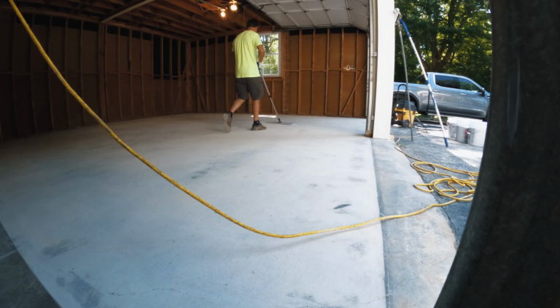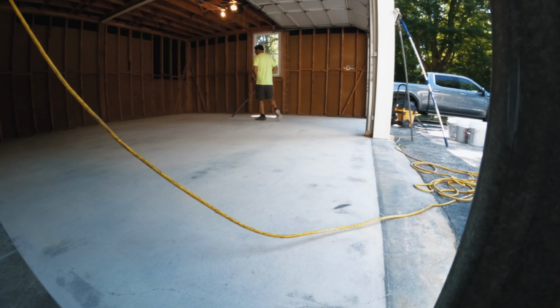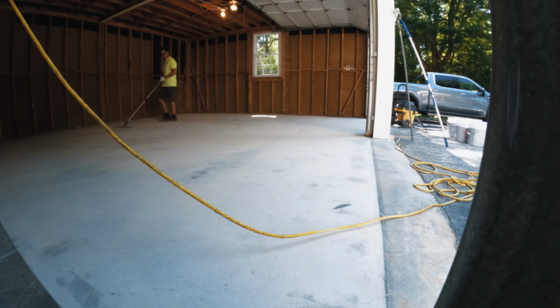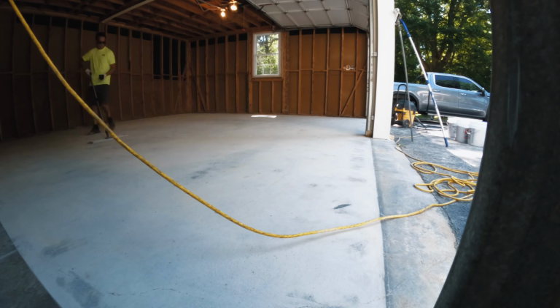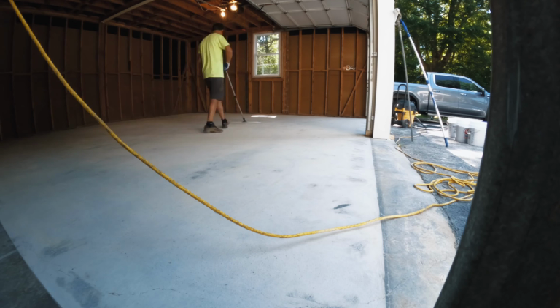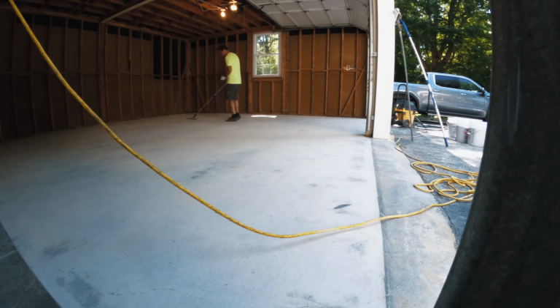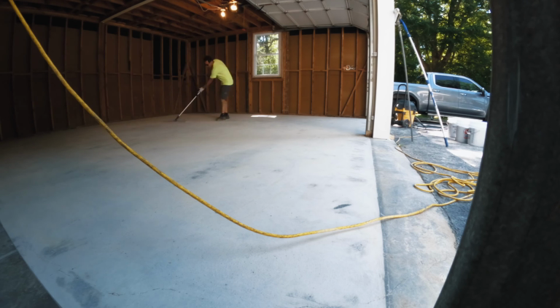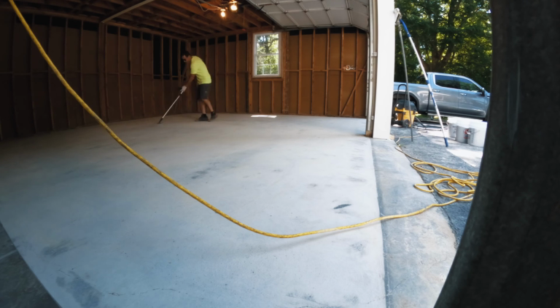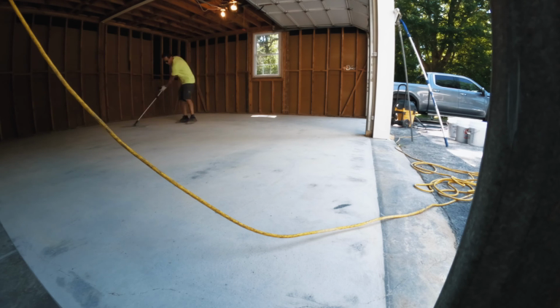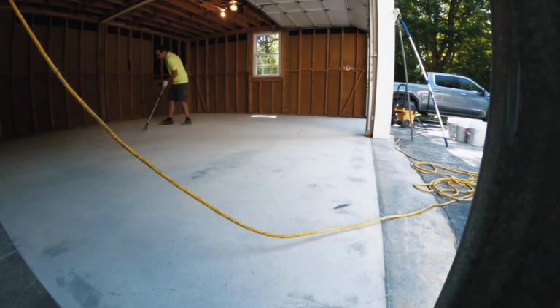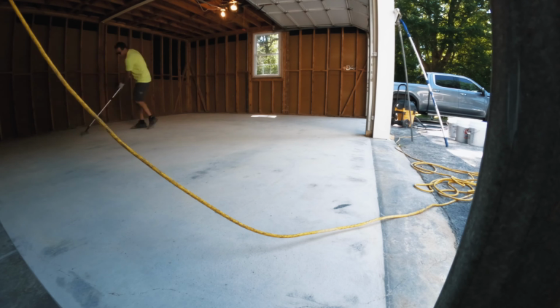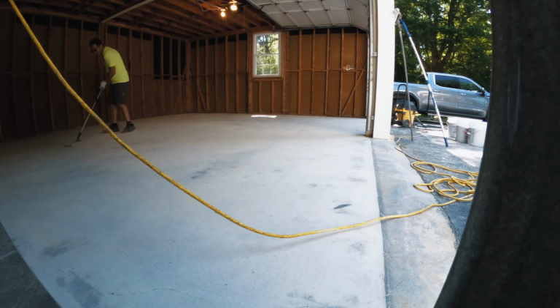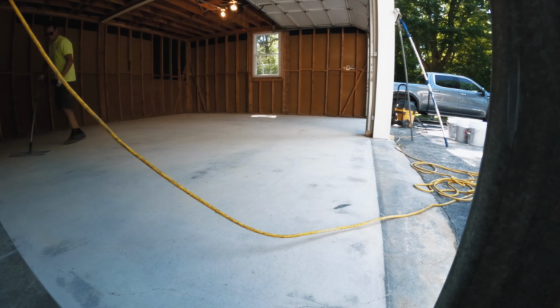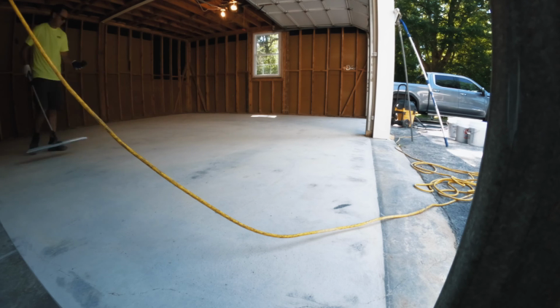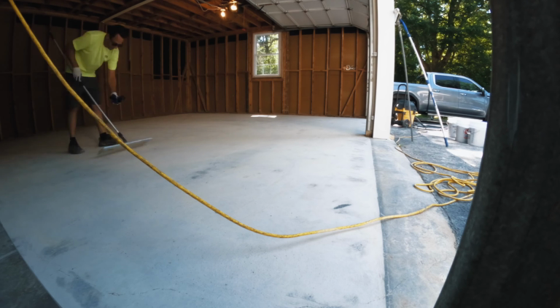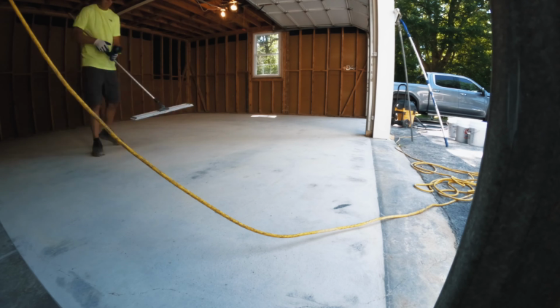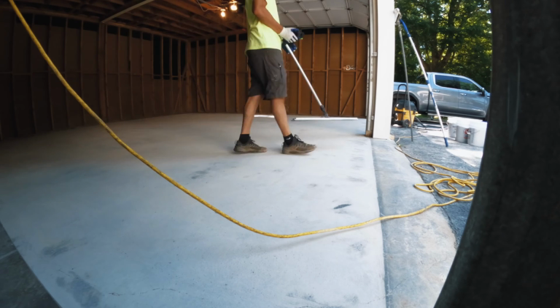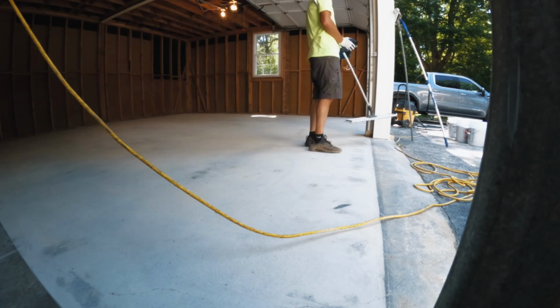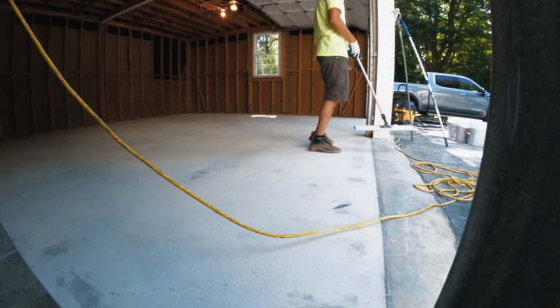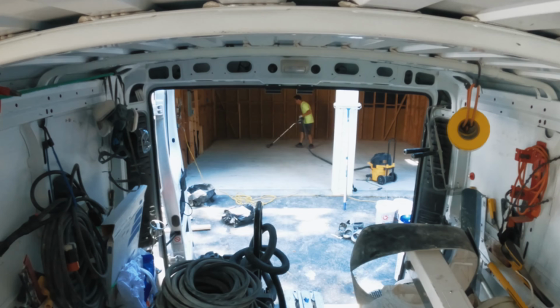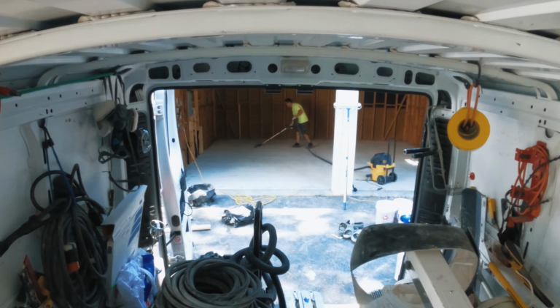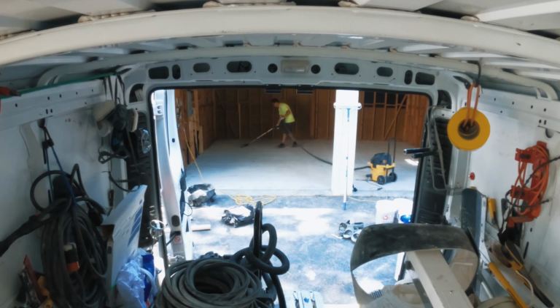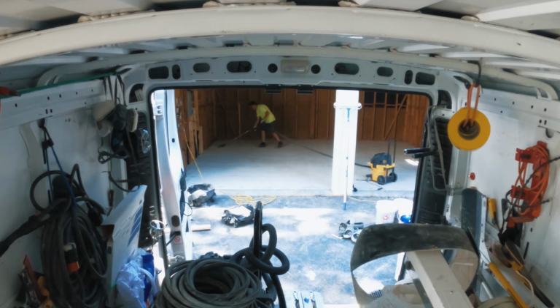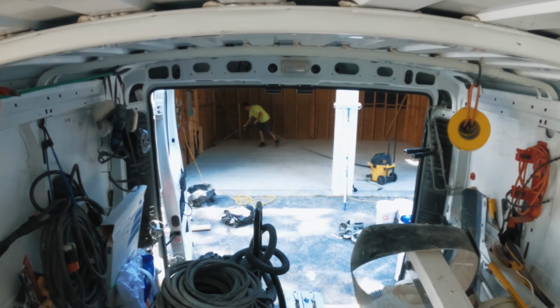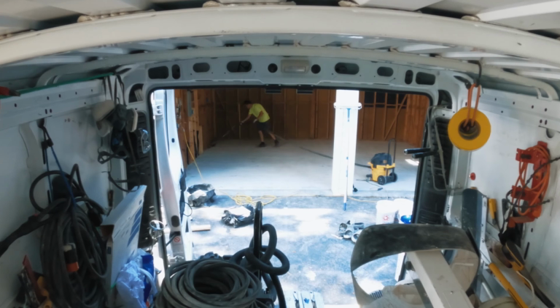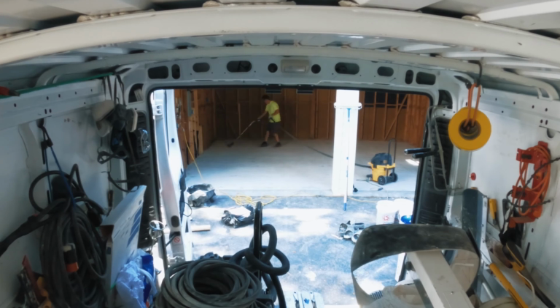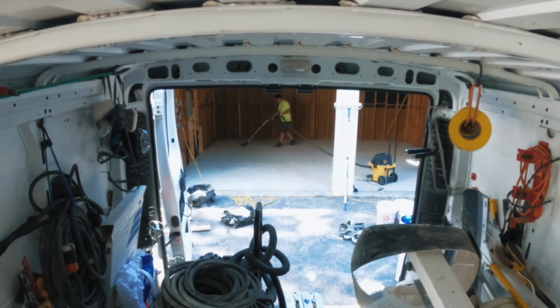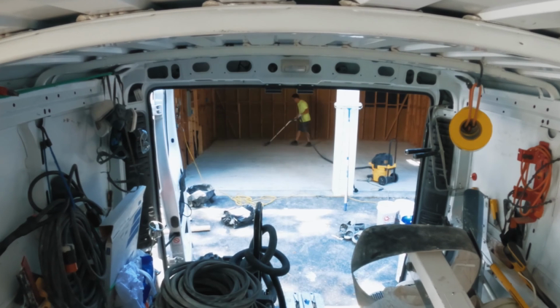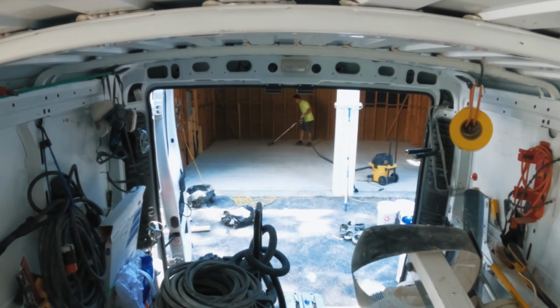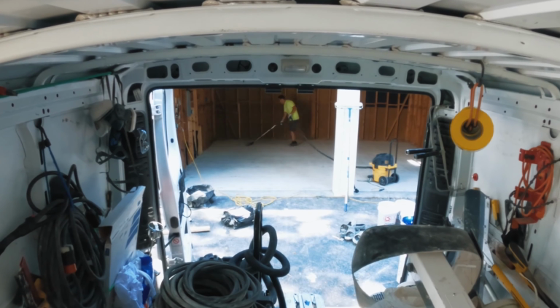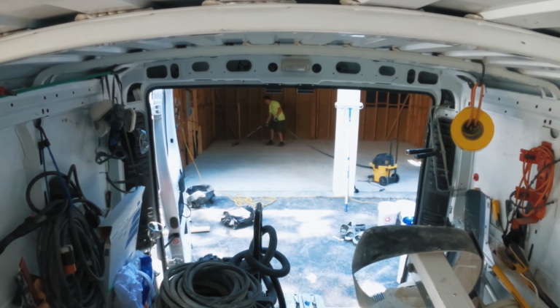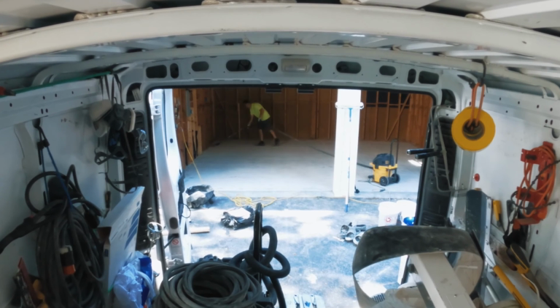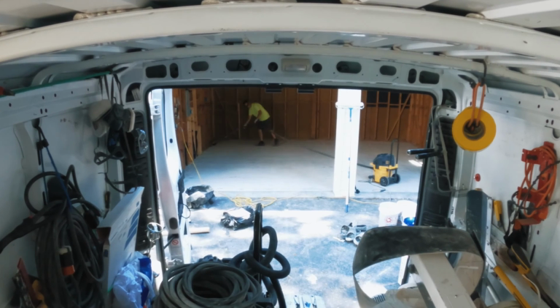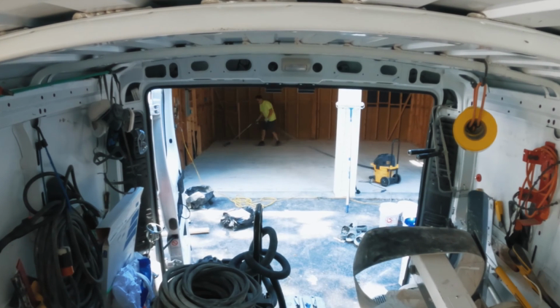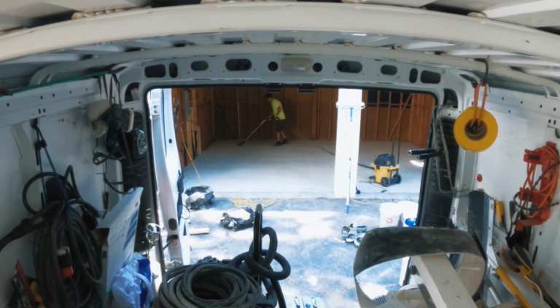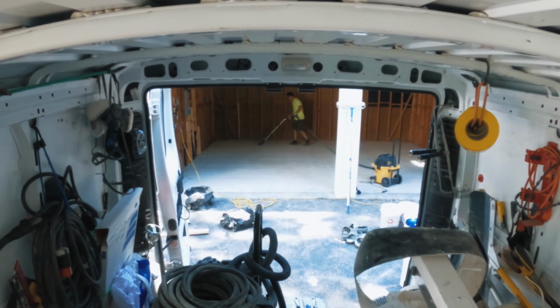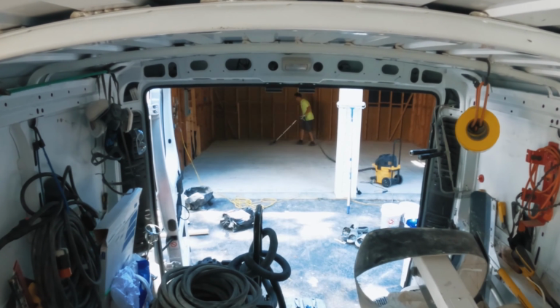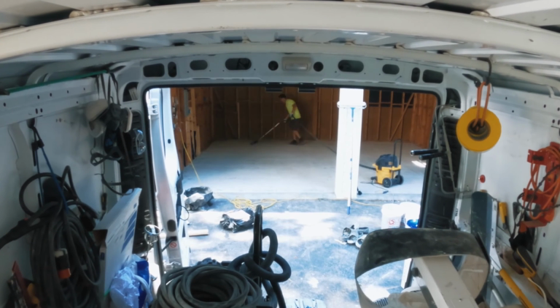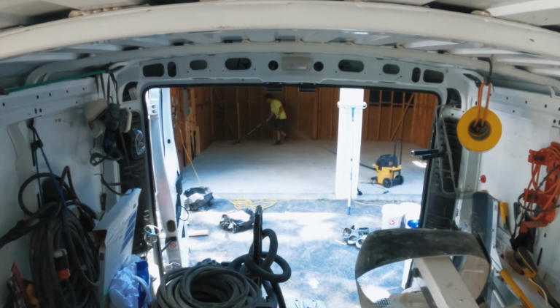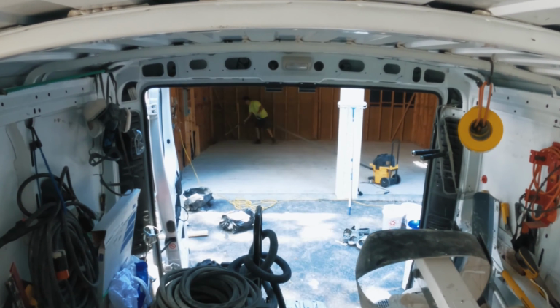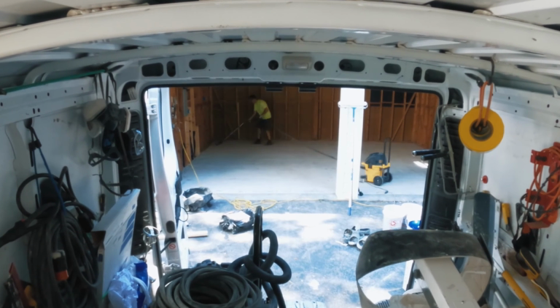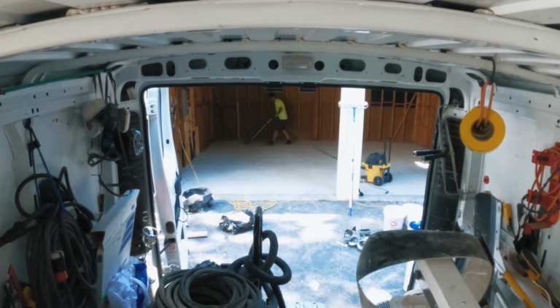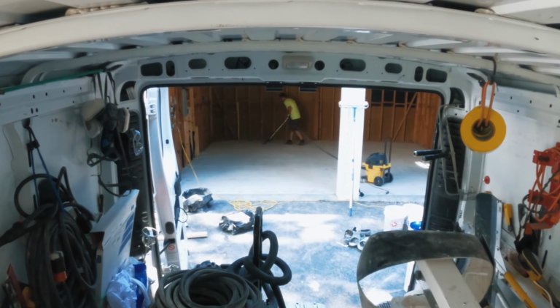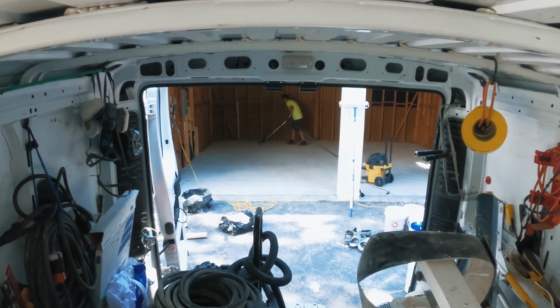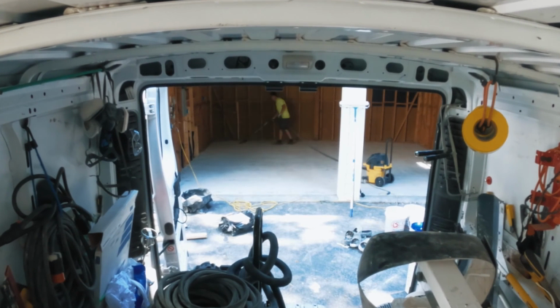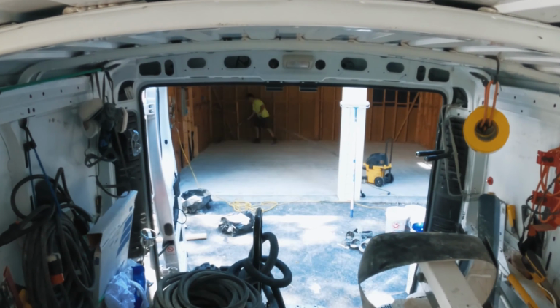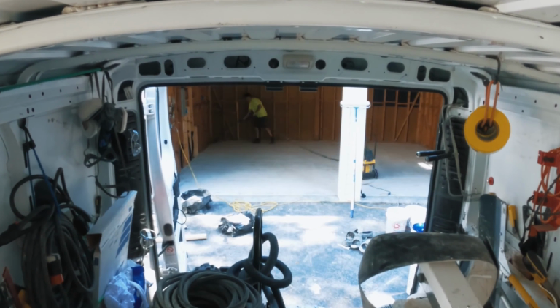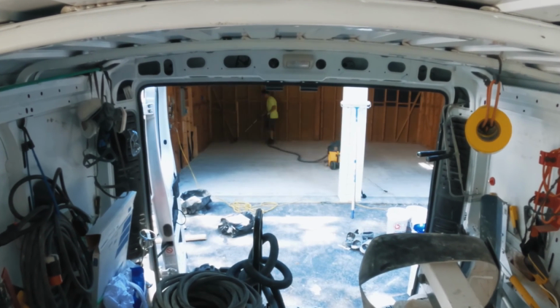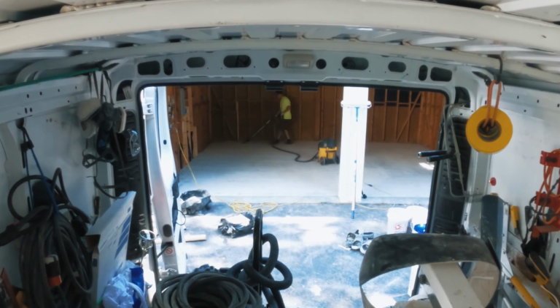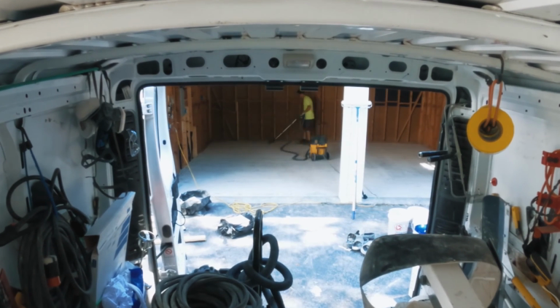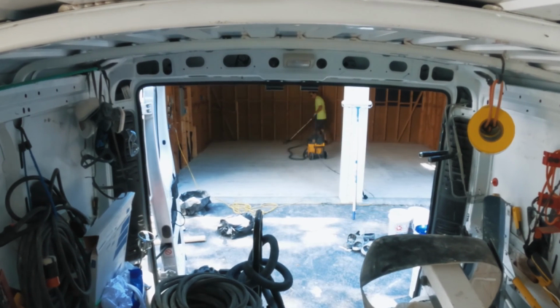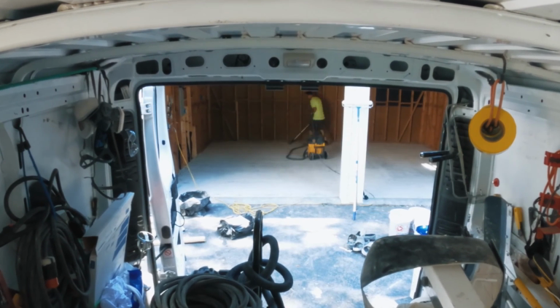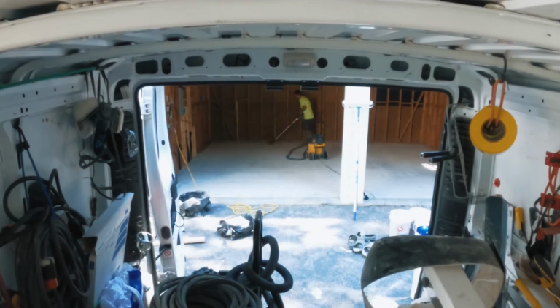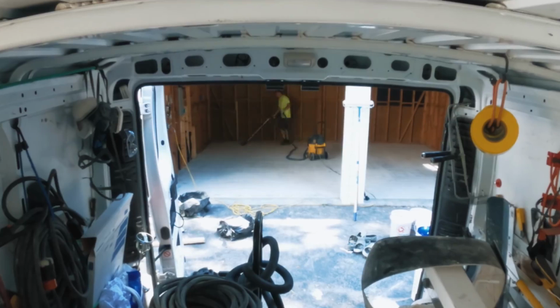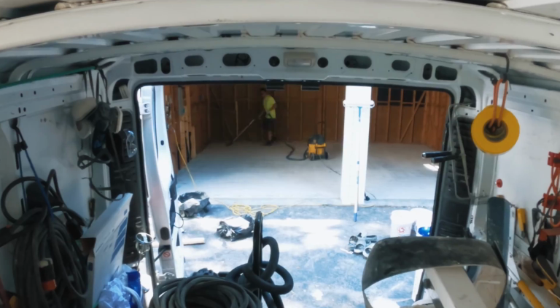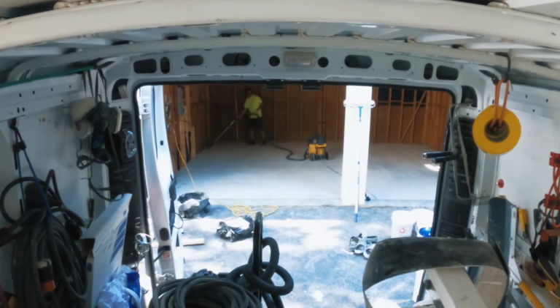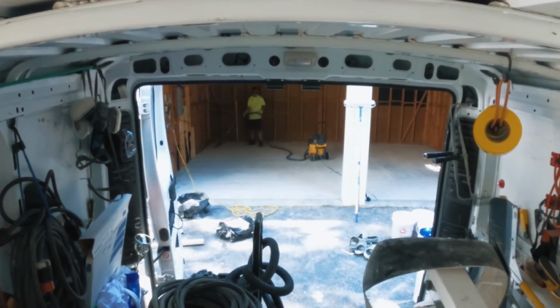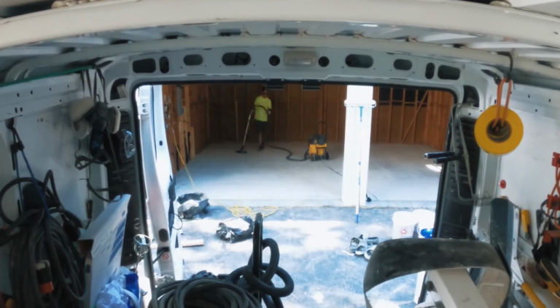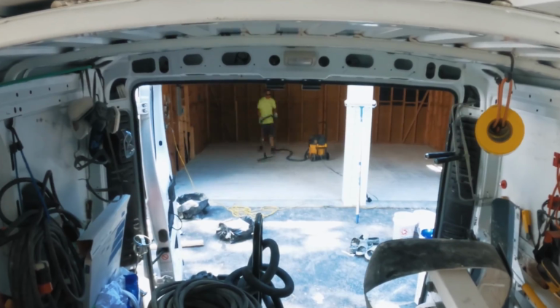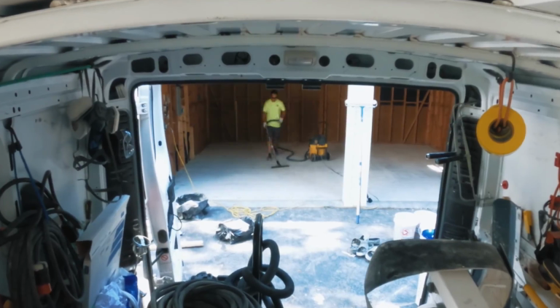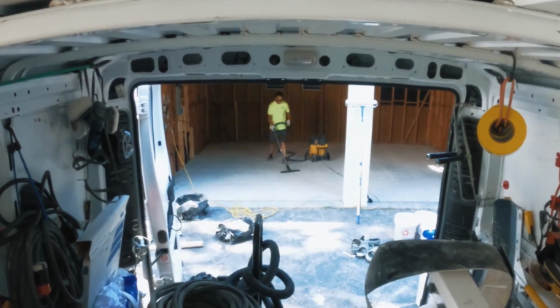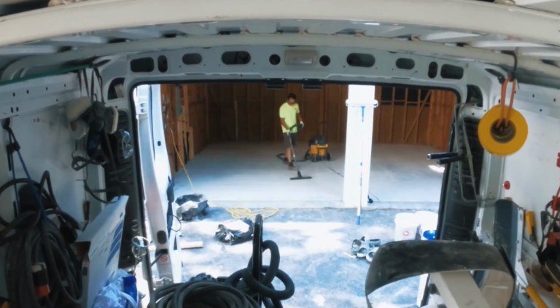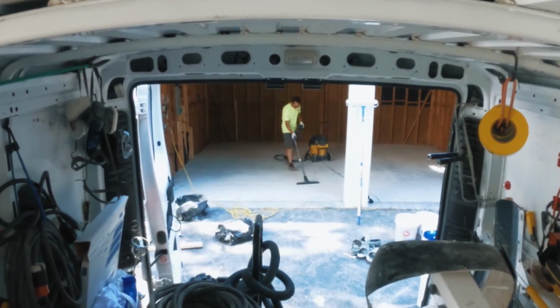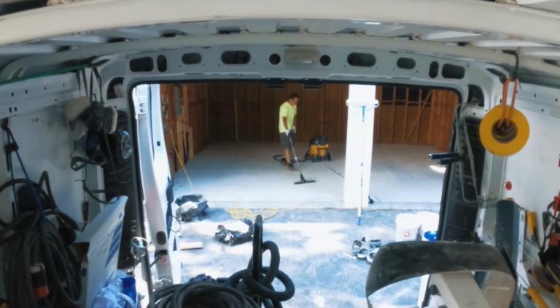We always have a lot of concrete dust to get up, but we always make sure the floor is really clean — we bag all the dust up and haul it away.